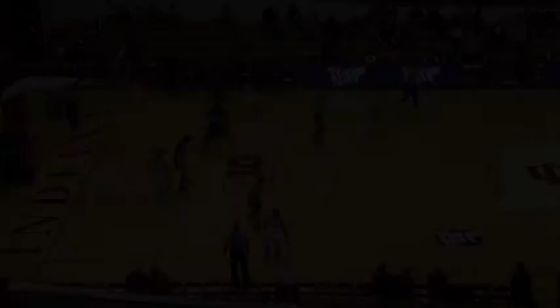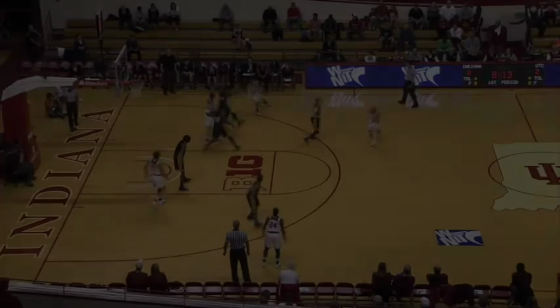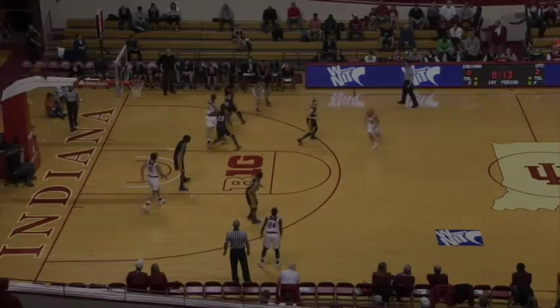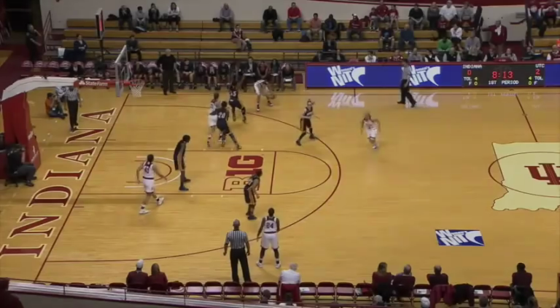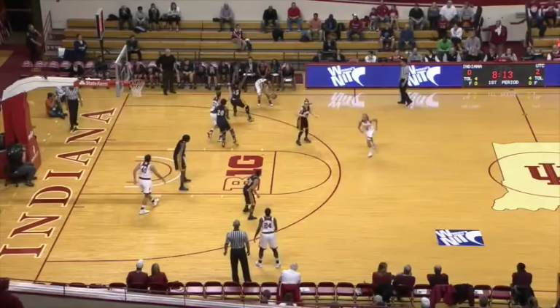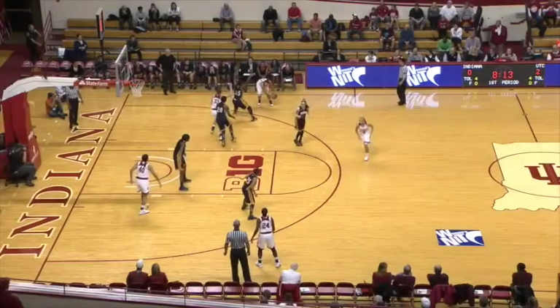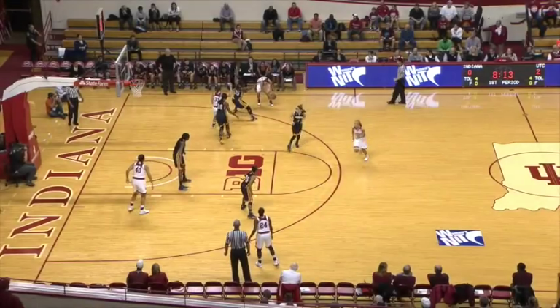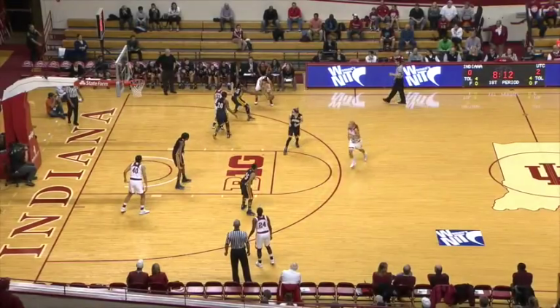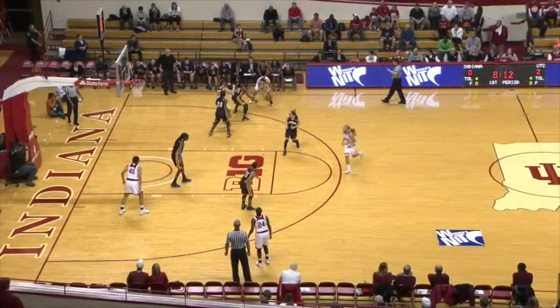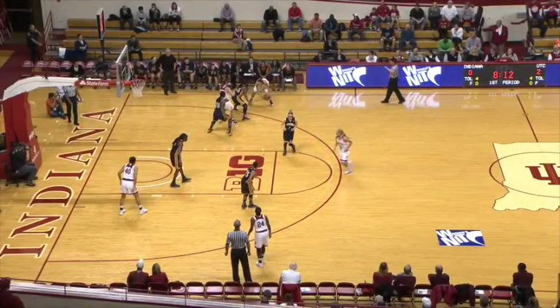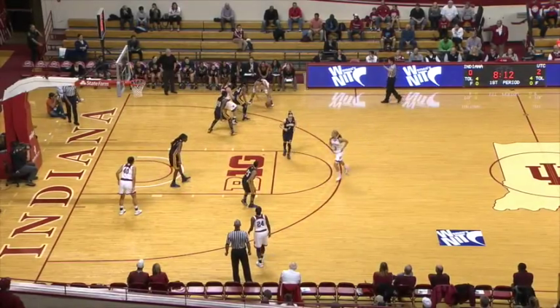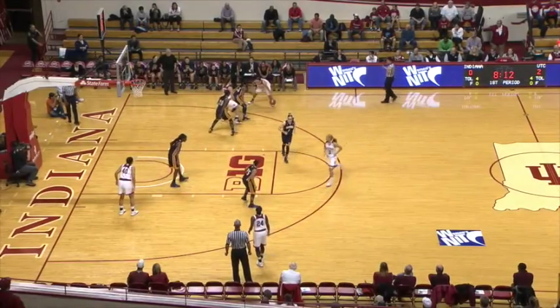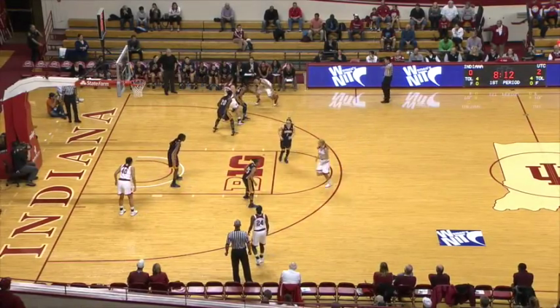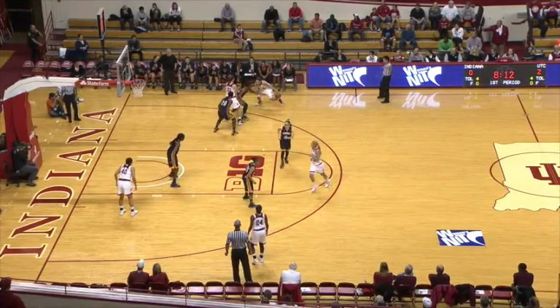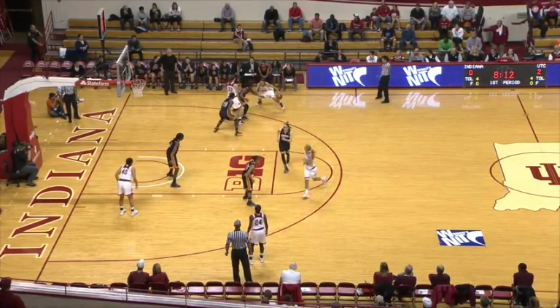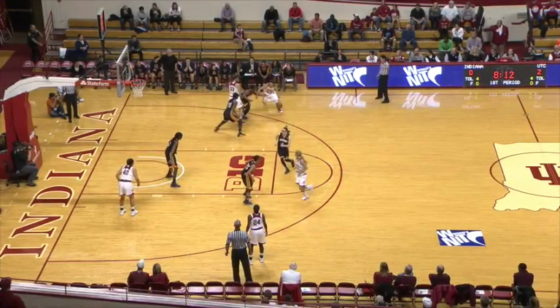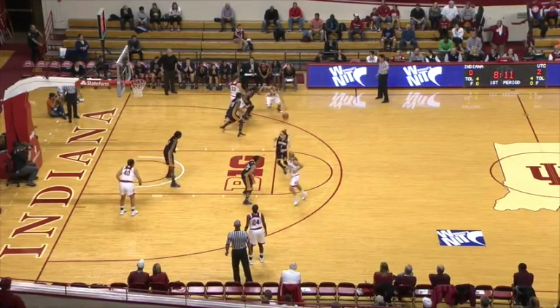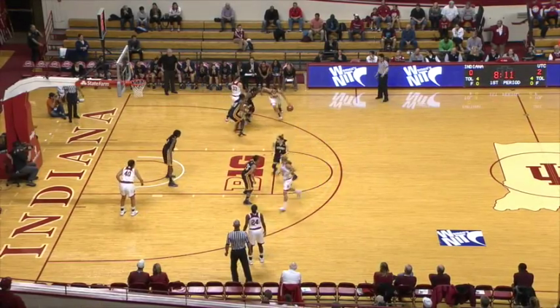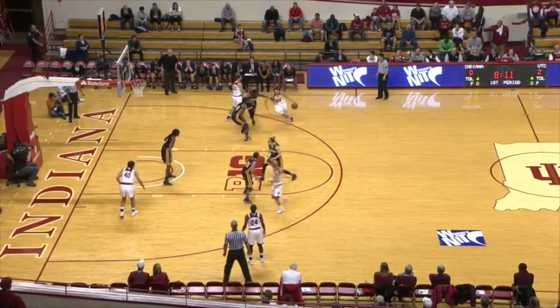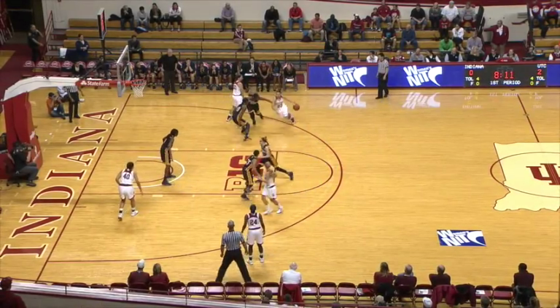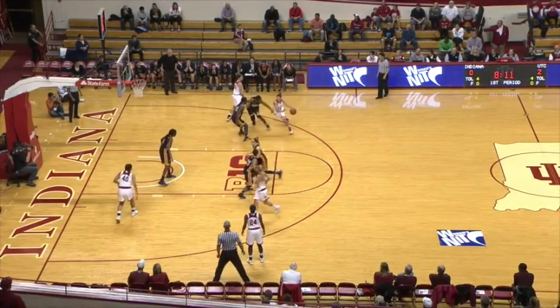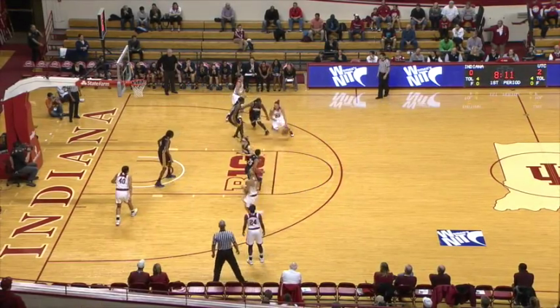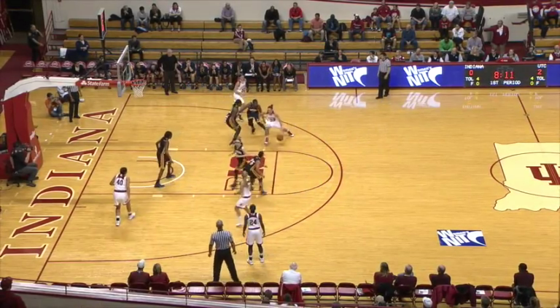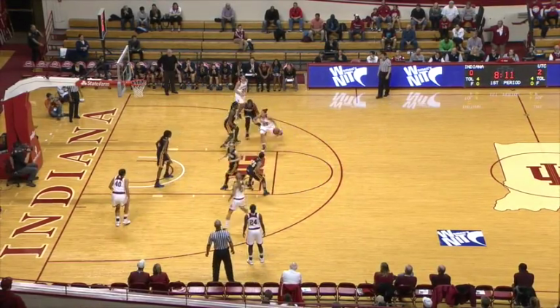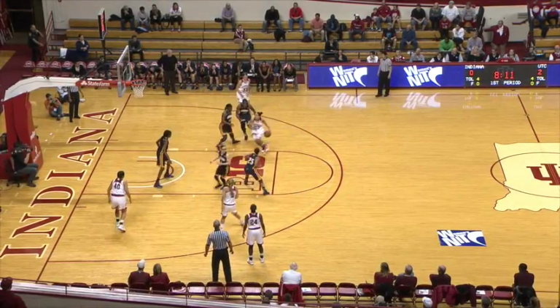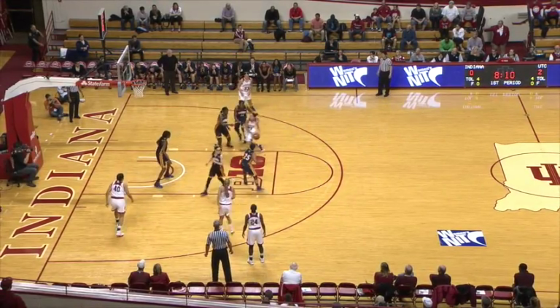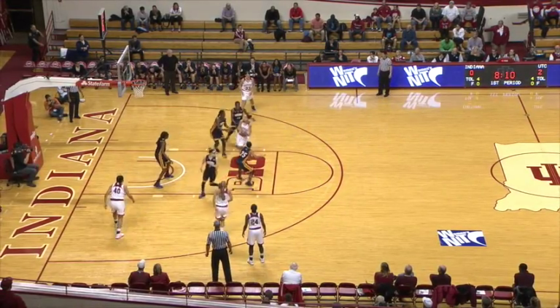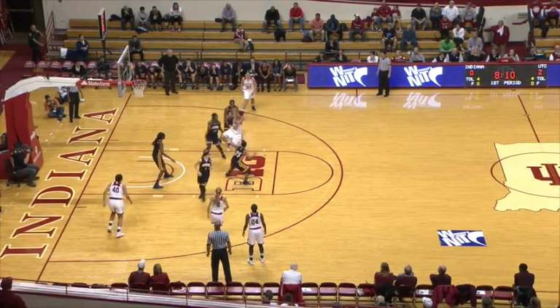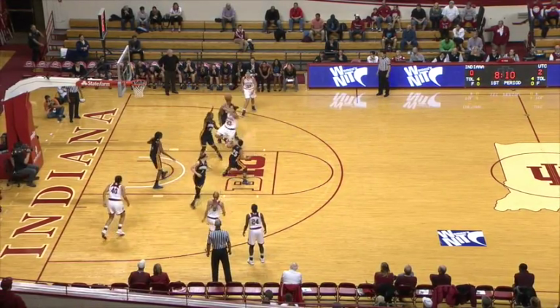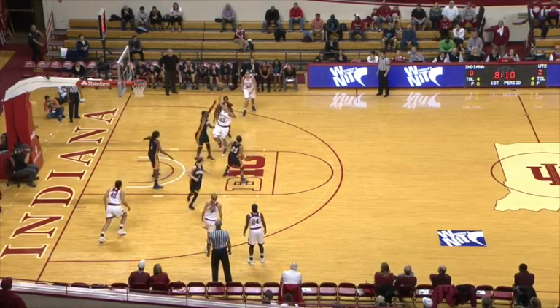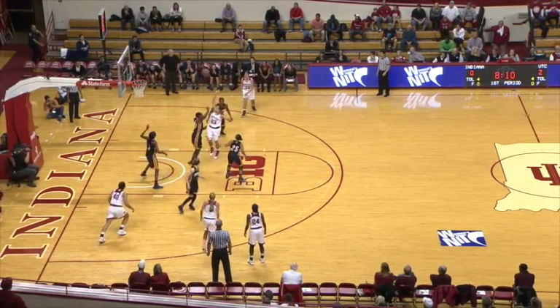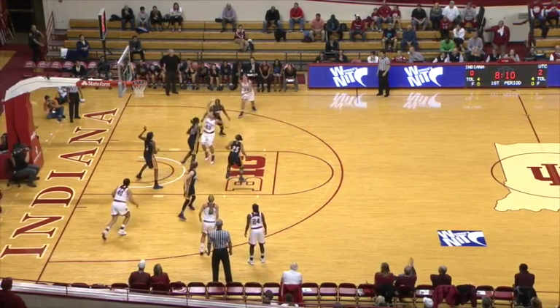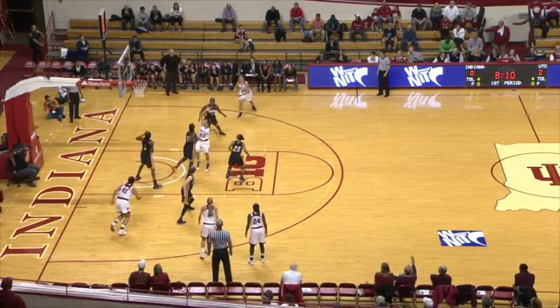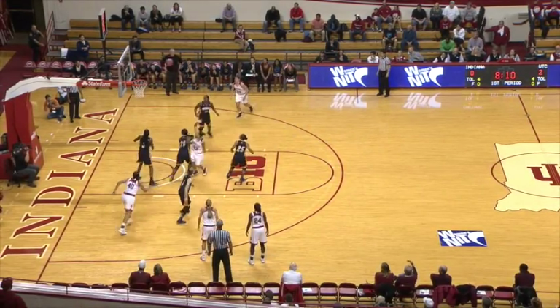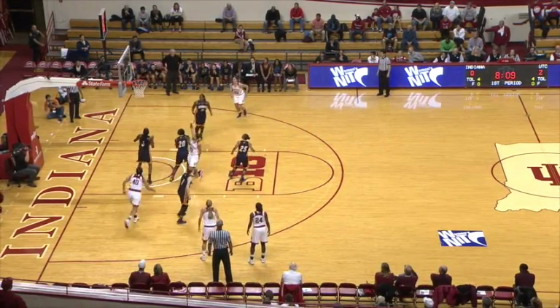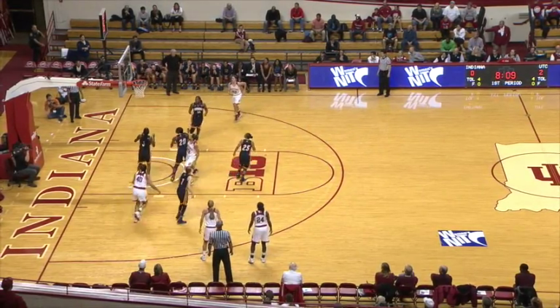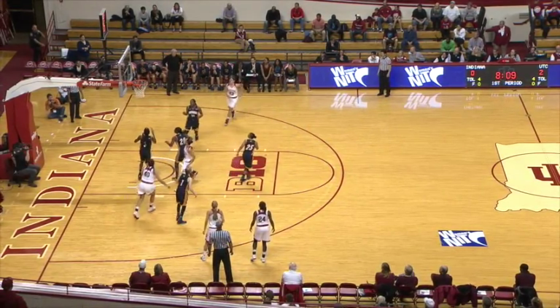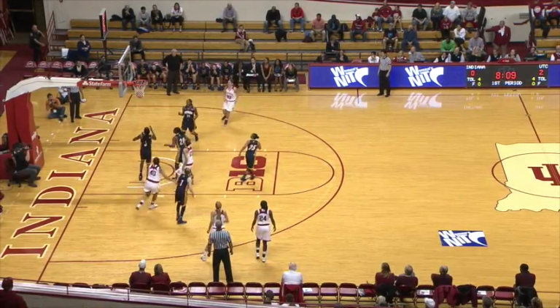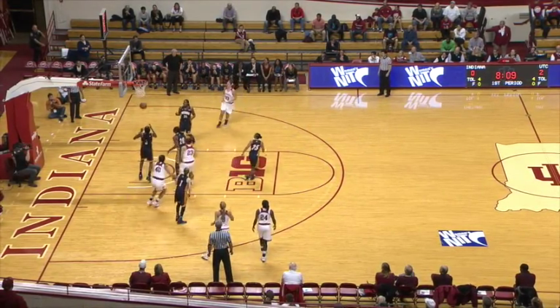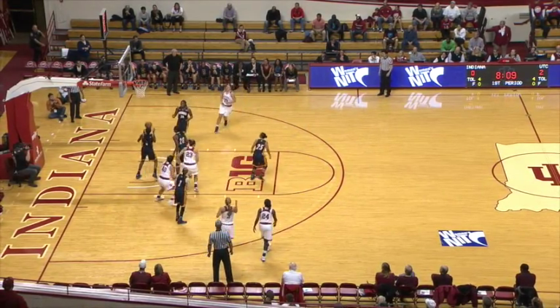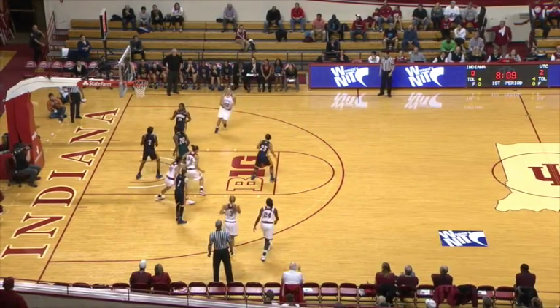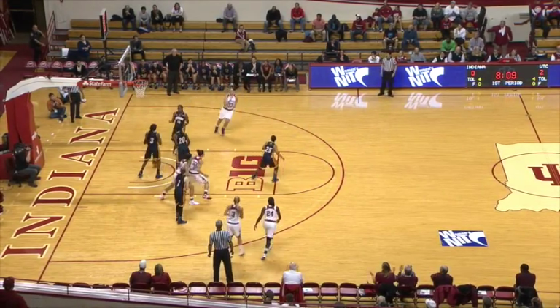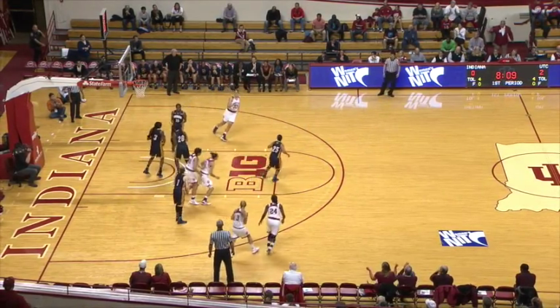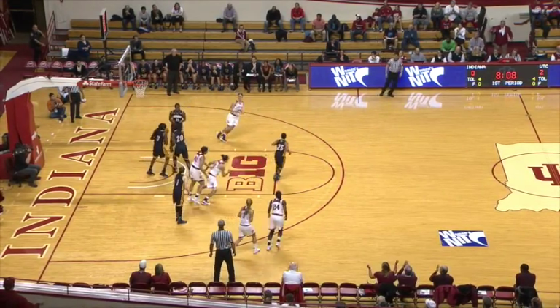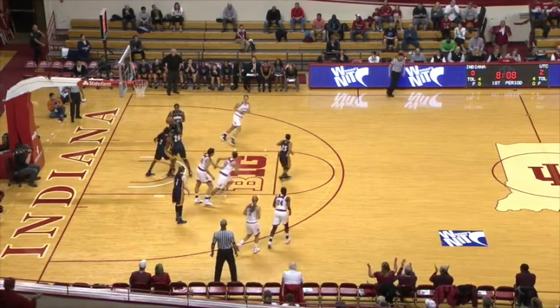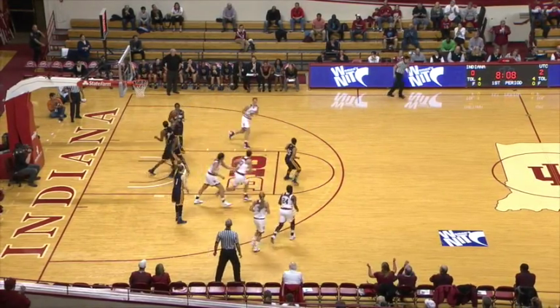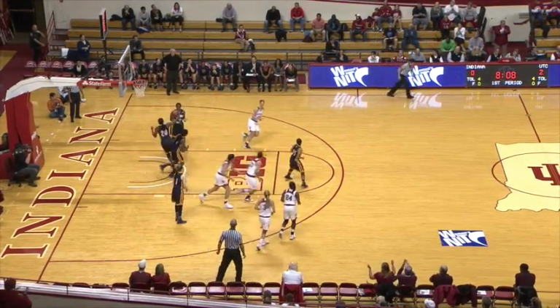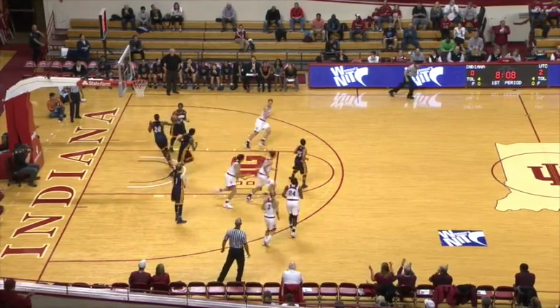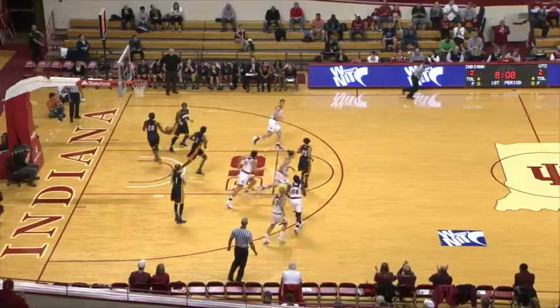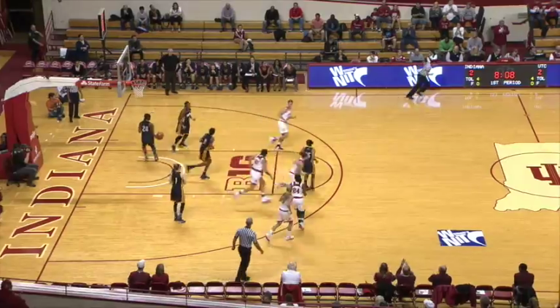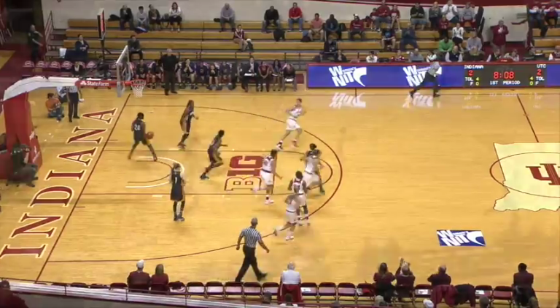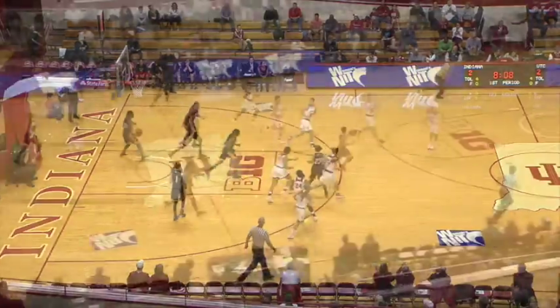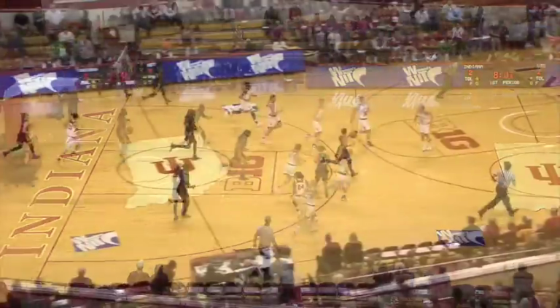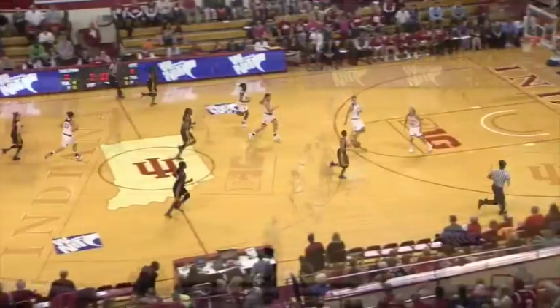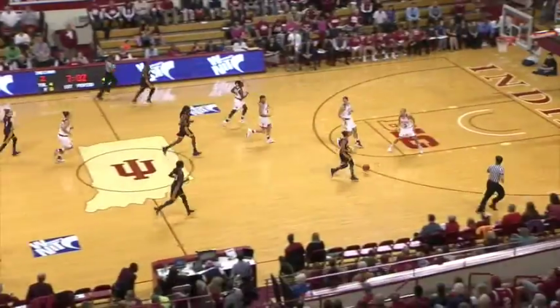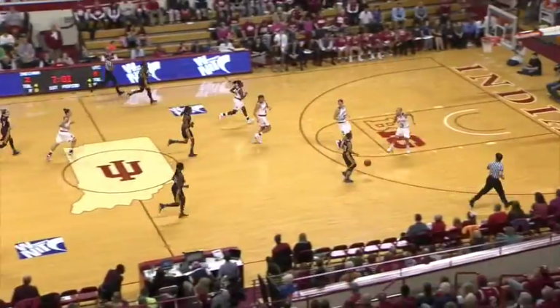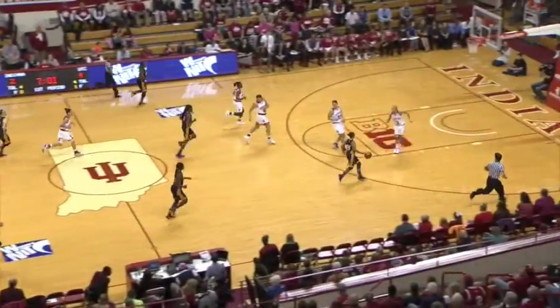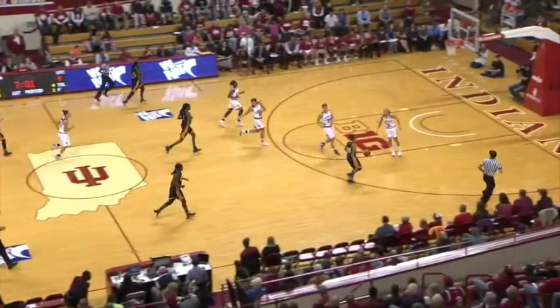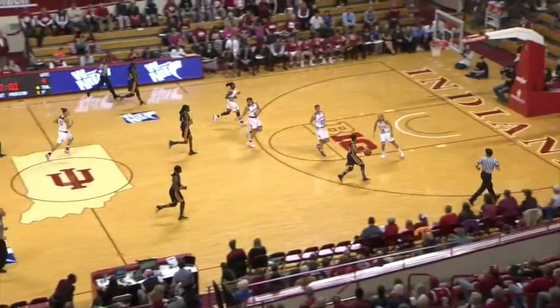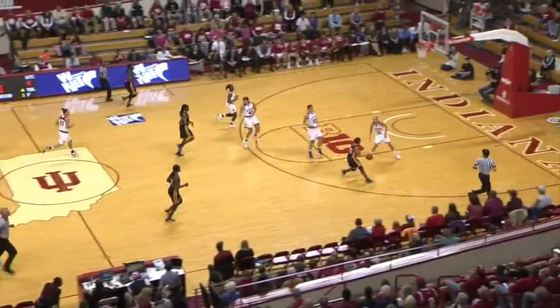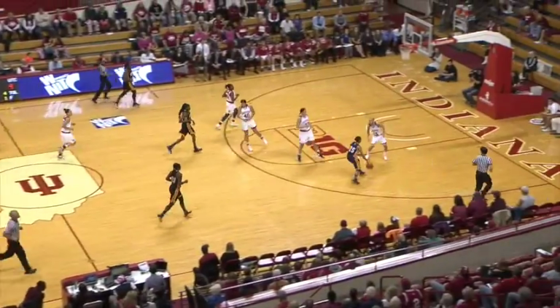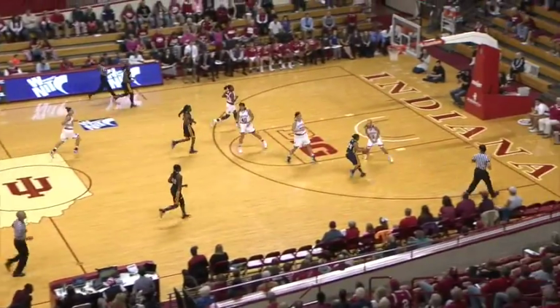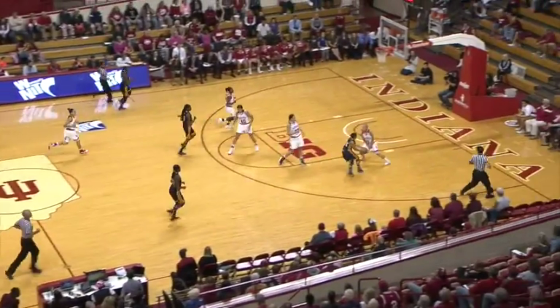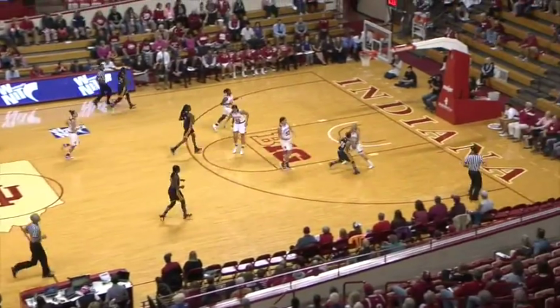Gassian right wing, screen coming left from Cahill. Gassian into the paint, little floater — she's up and good. Try and push things up for Shelton.